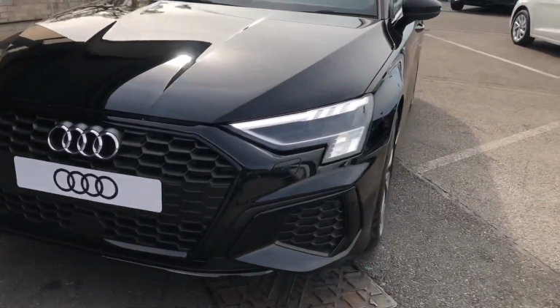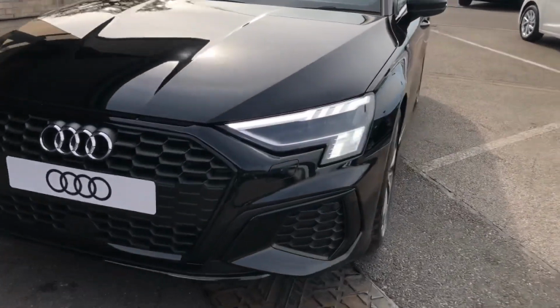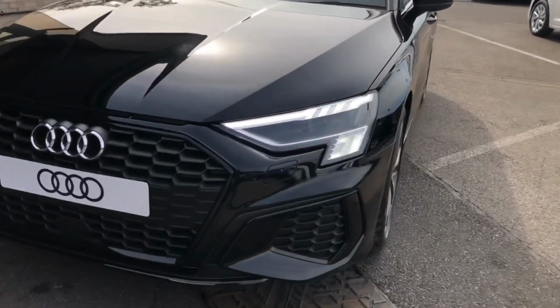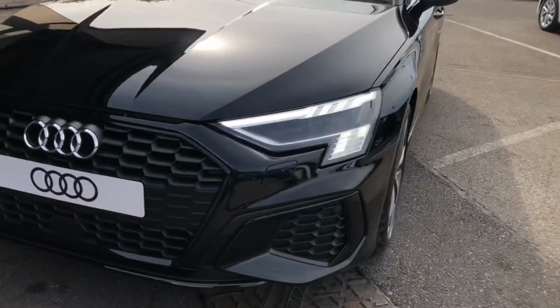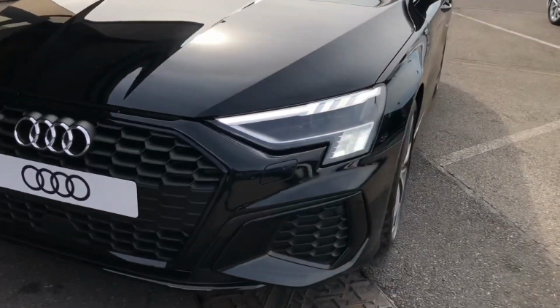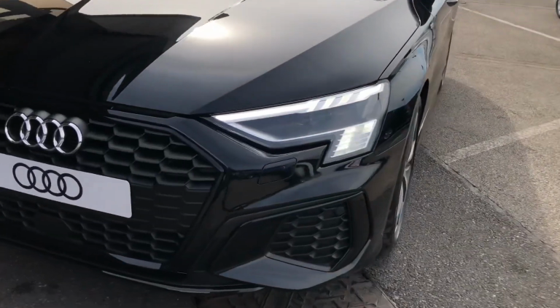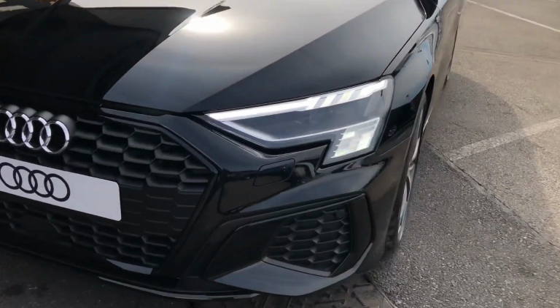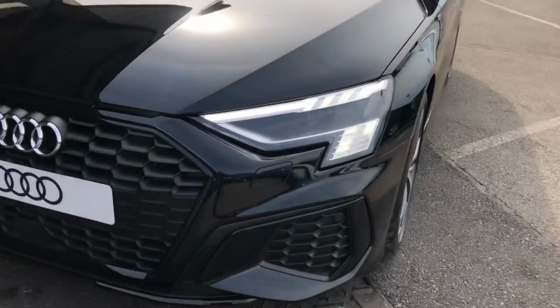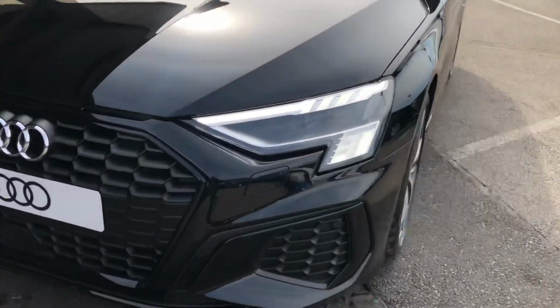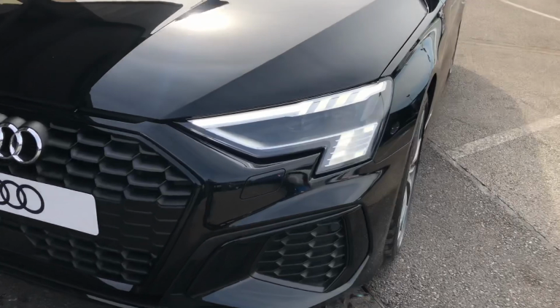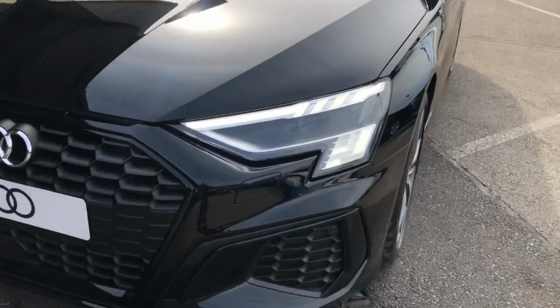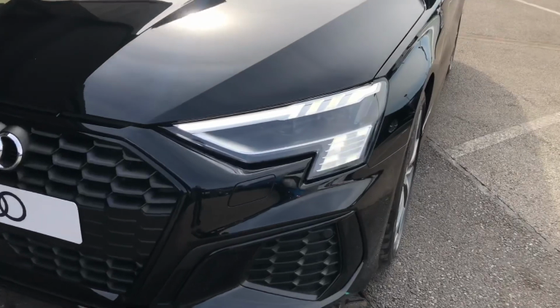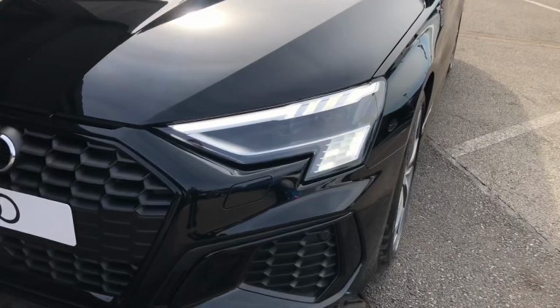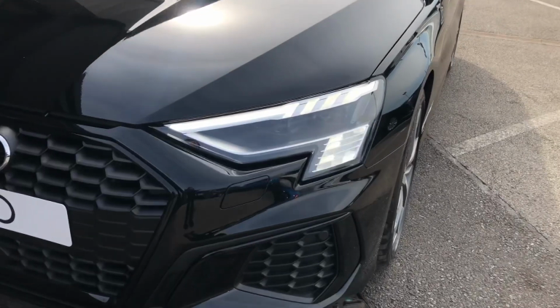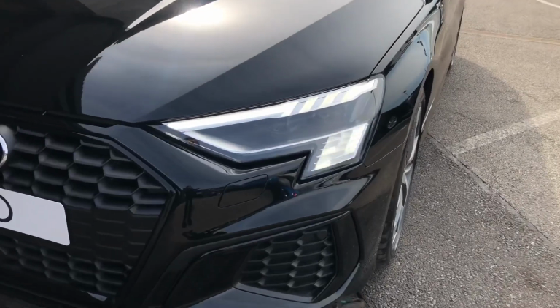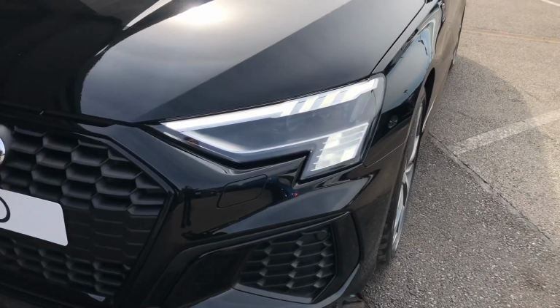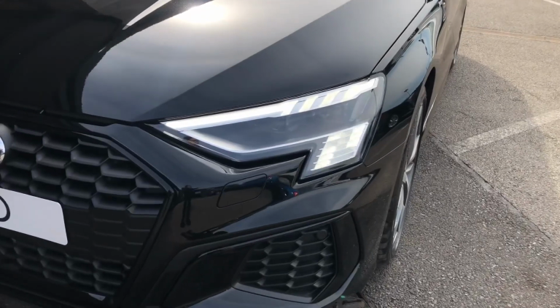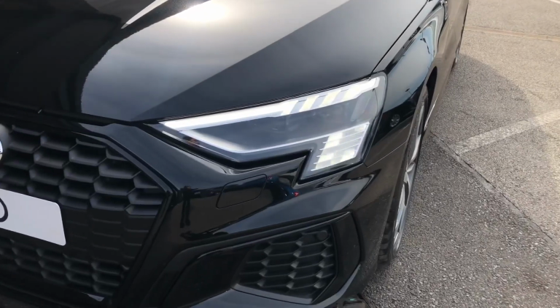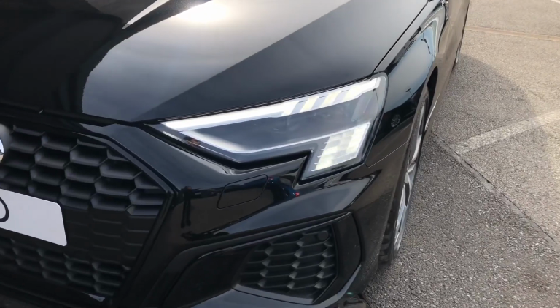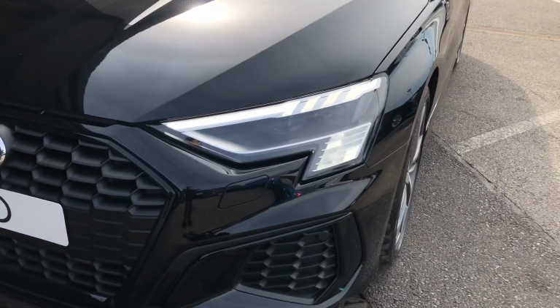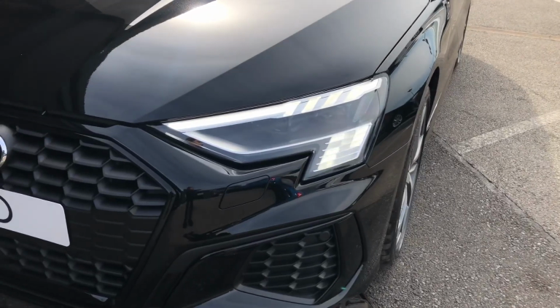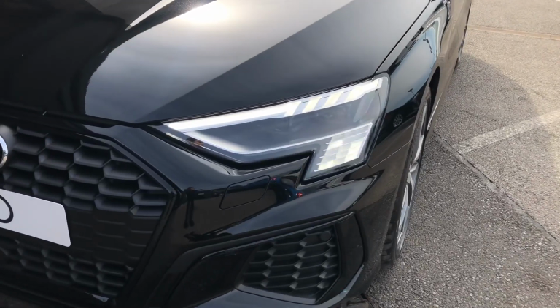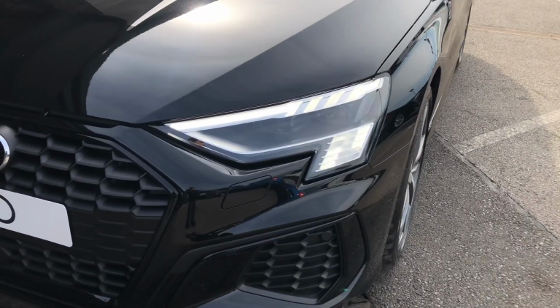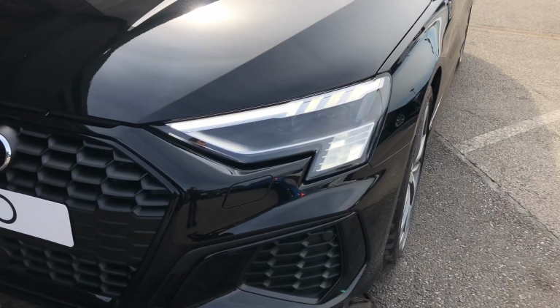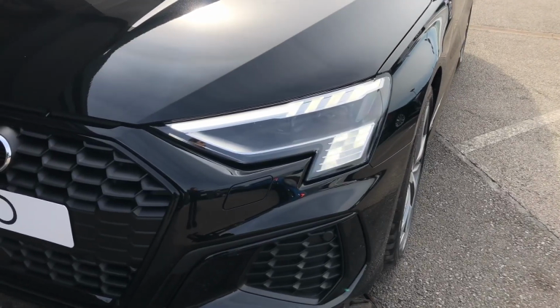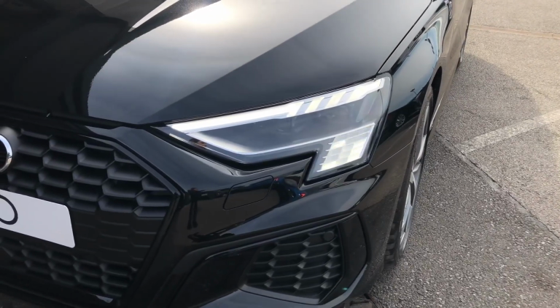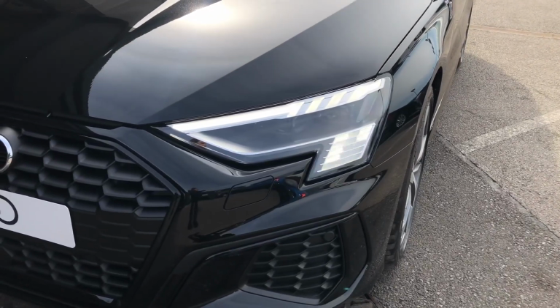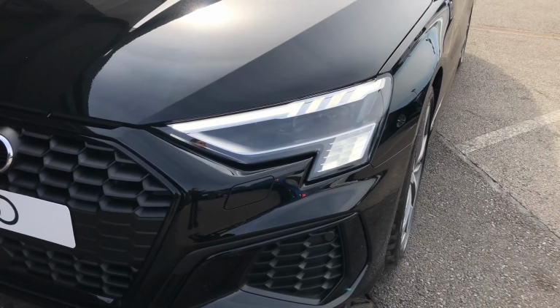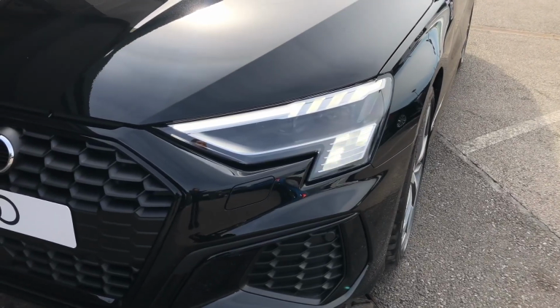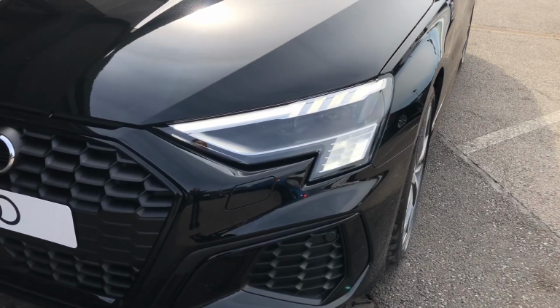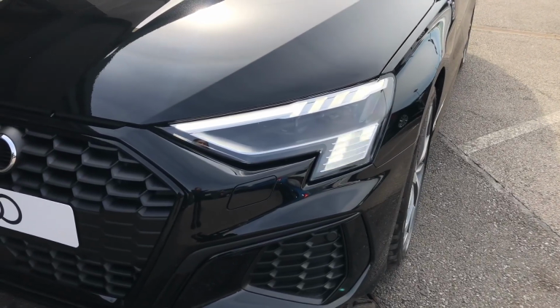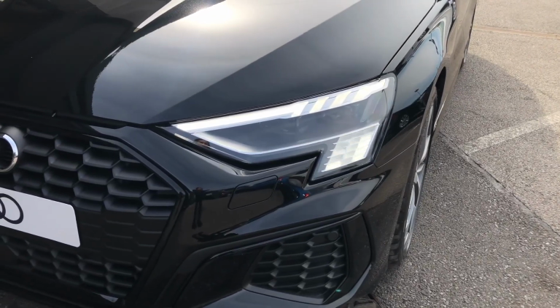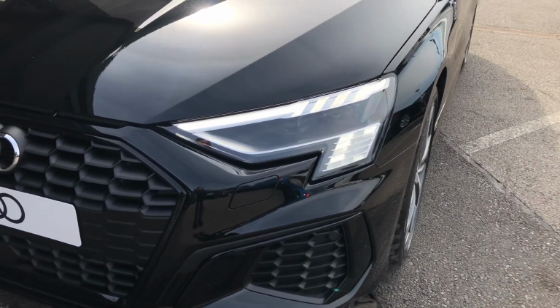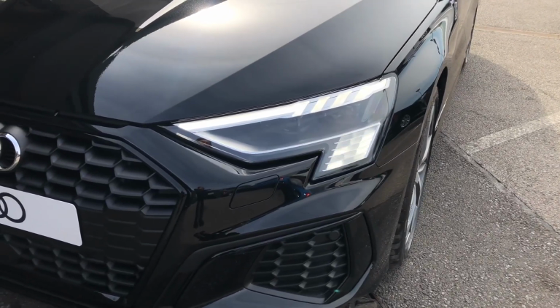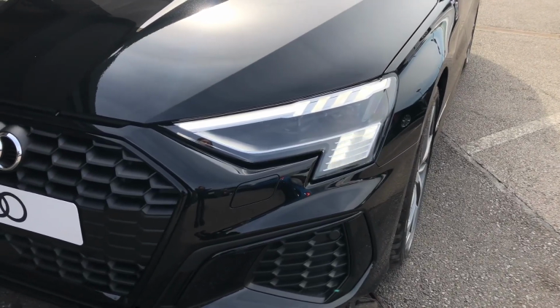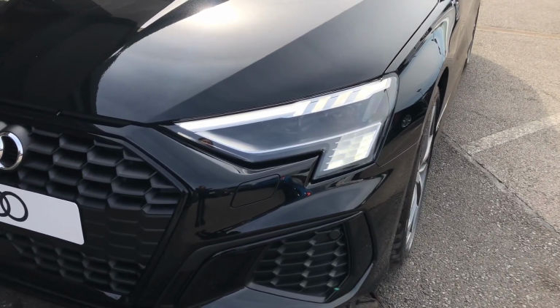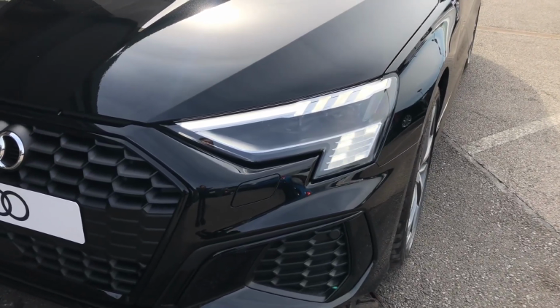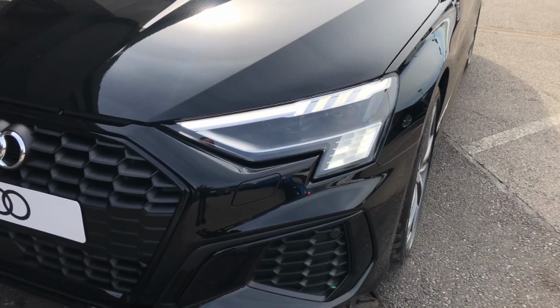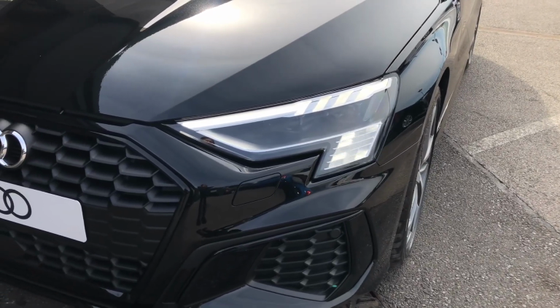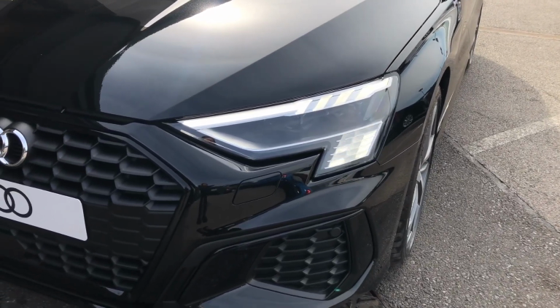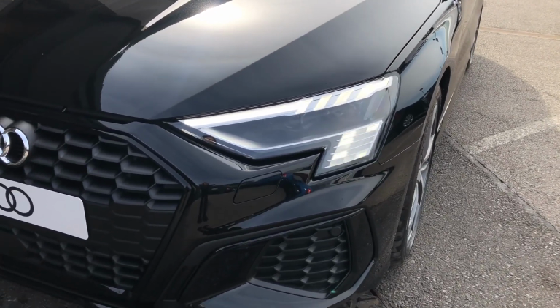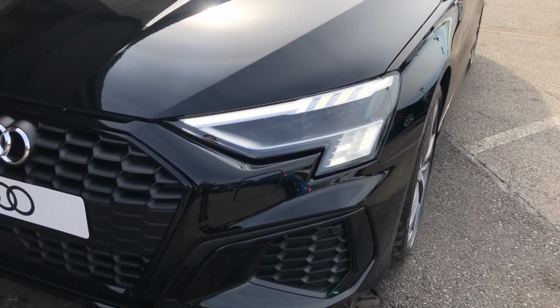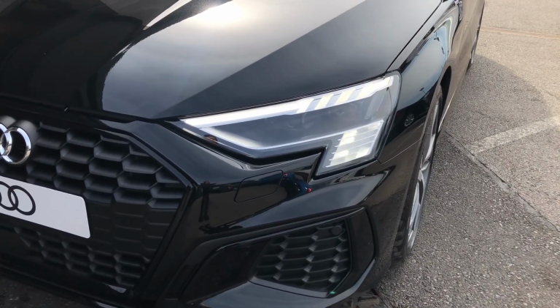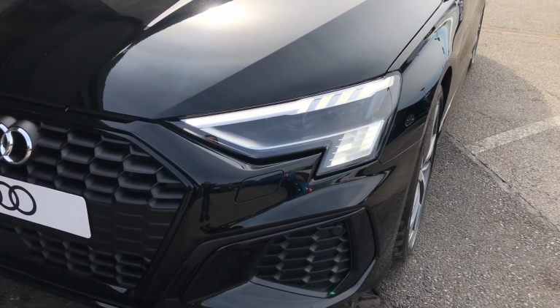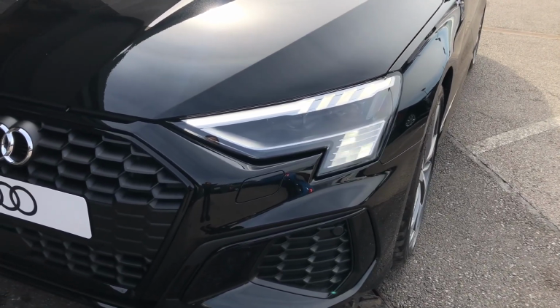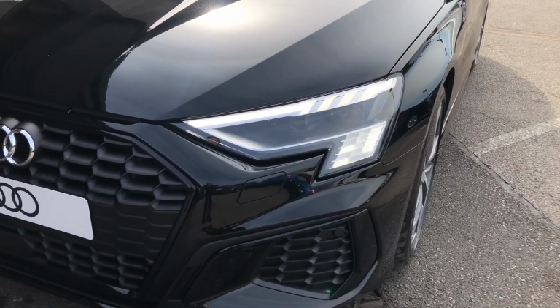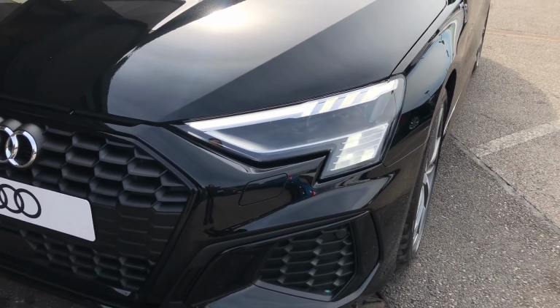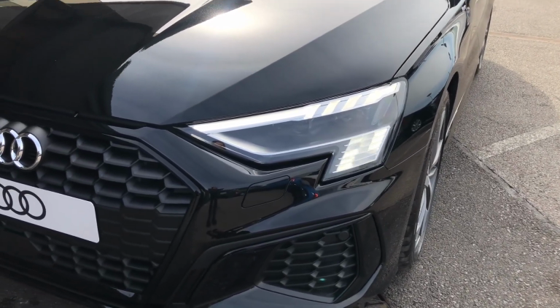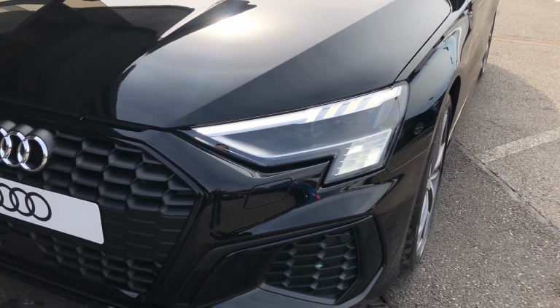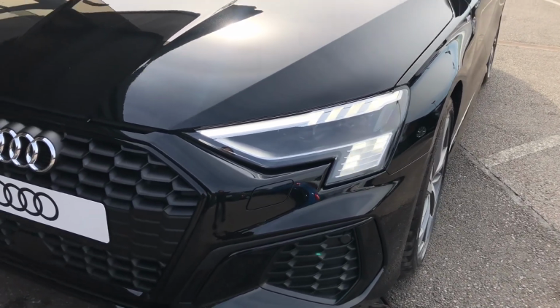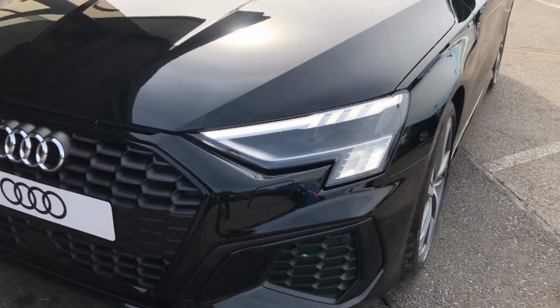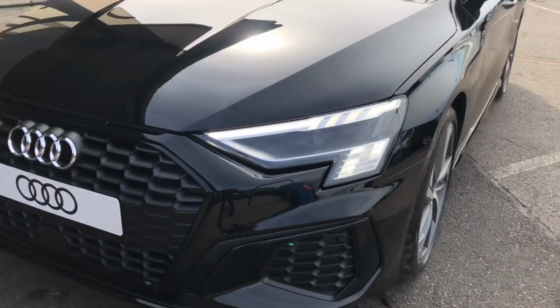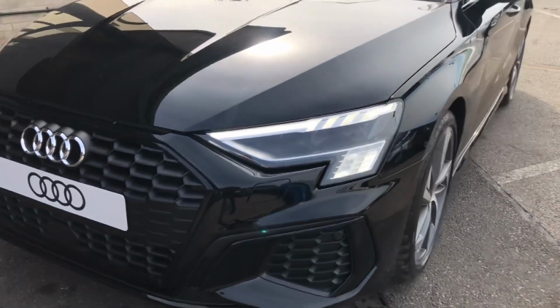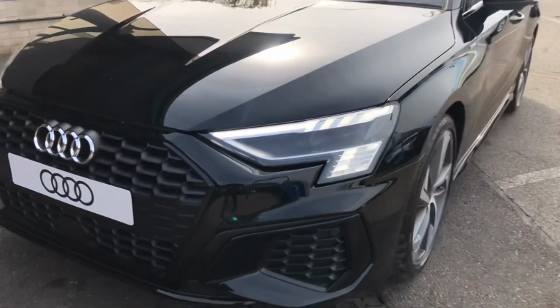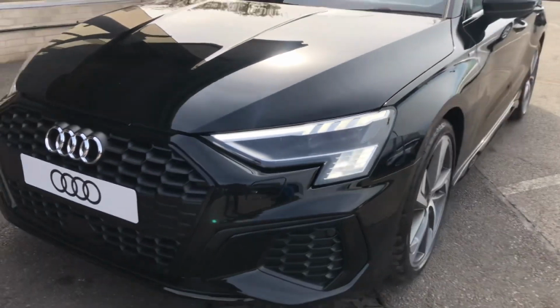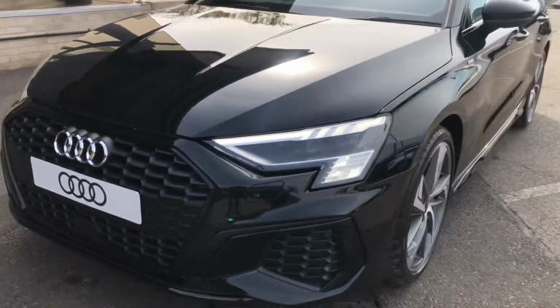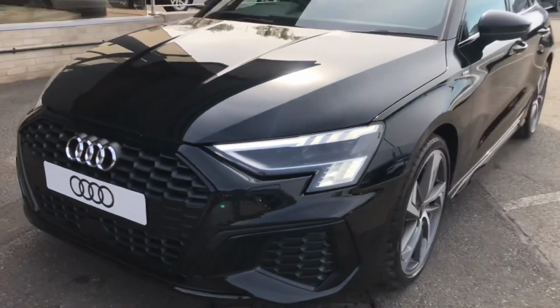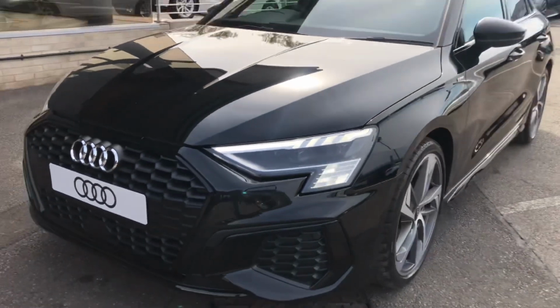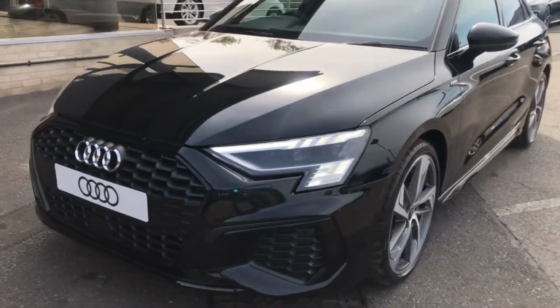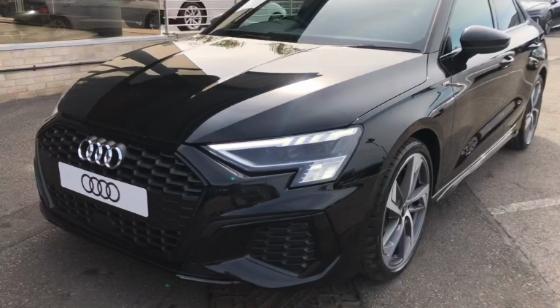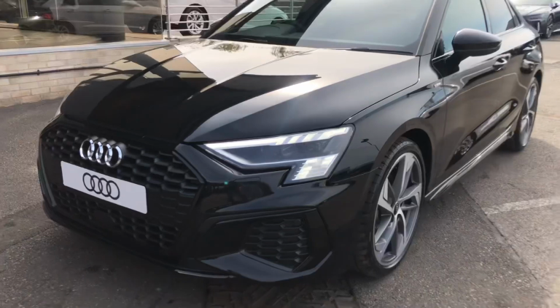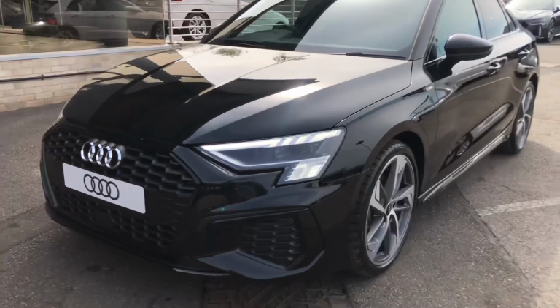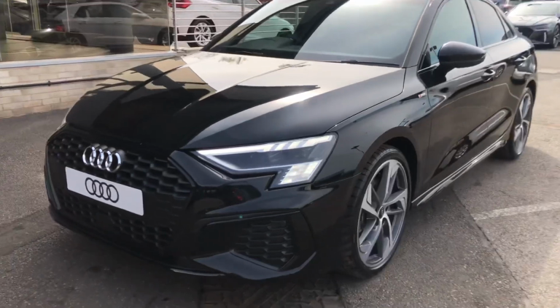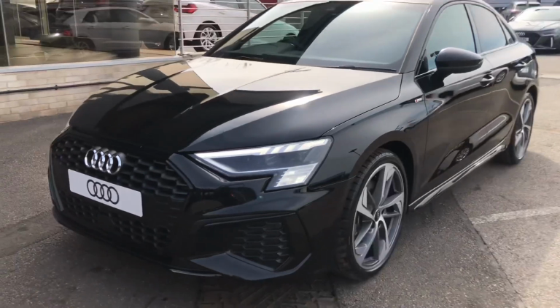This car comes with Matrix LED headlights as well as LED rear lights, which really brighten up those road conditions for the driver.